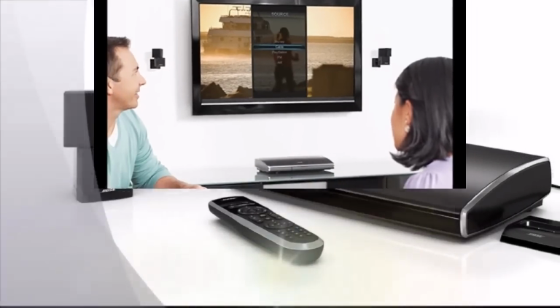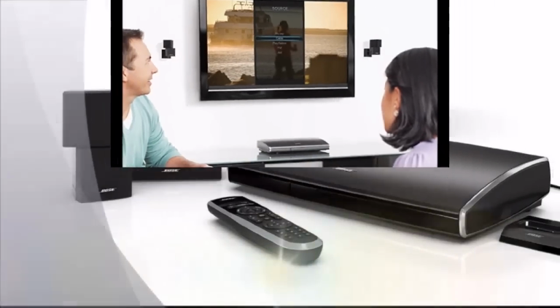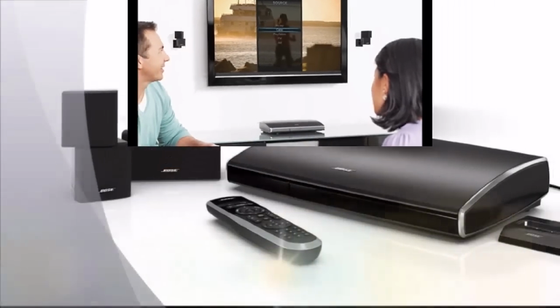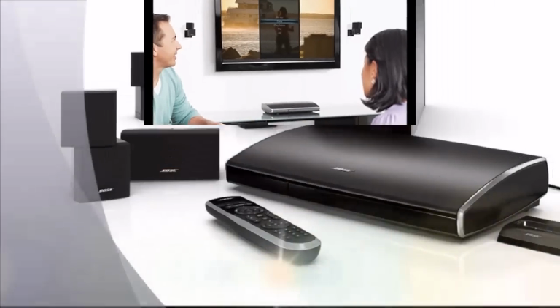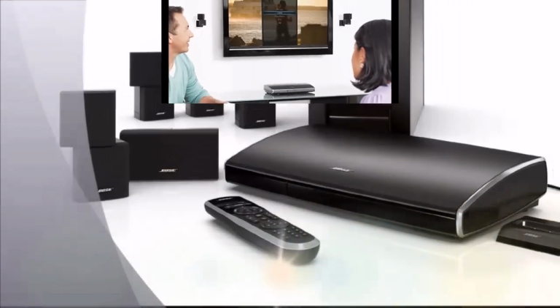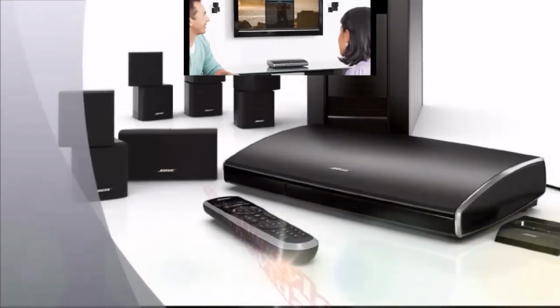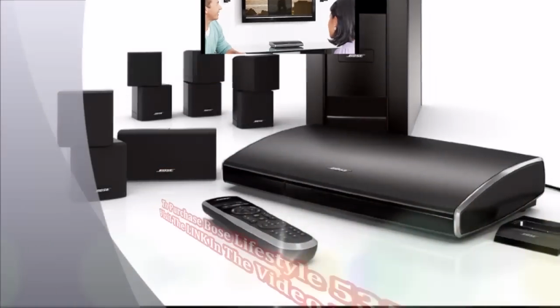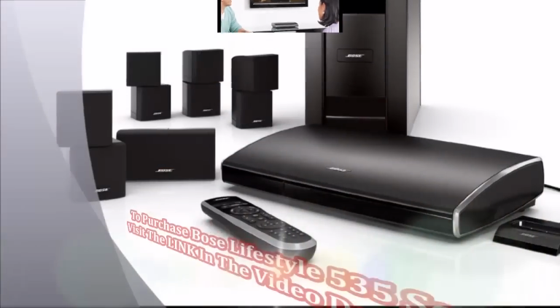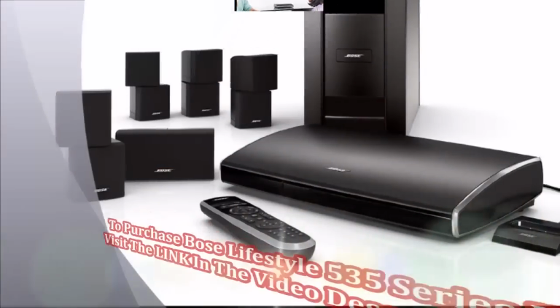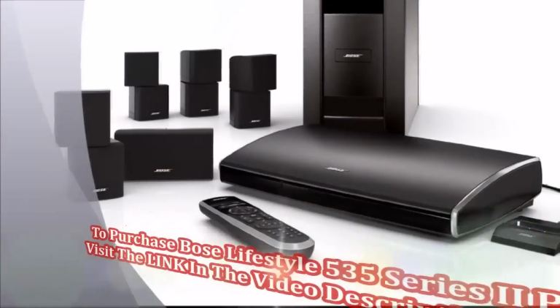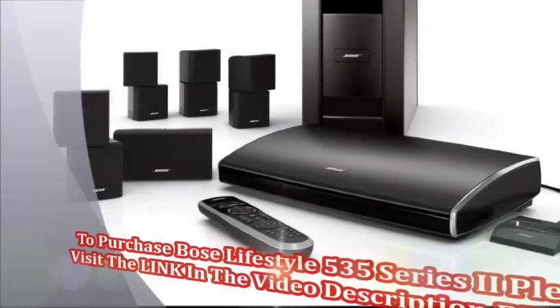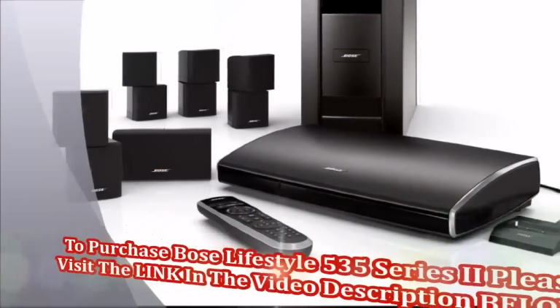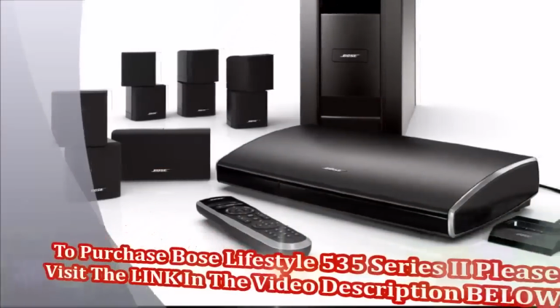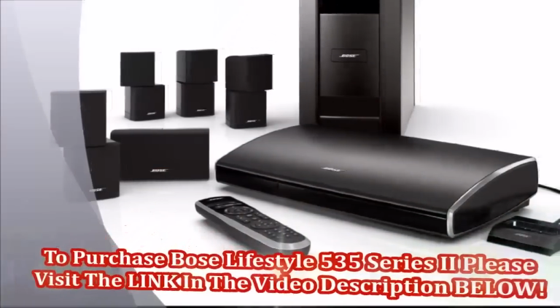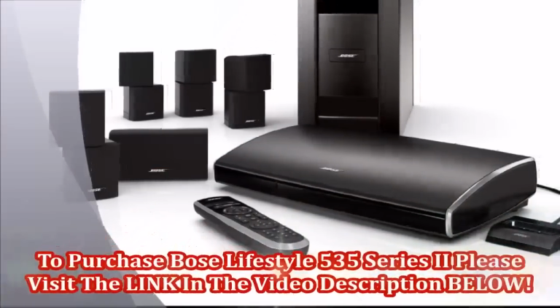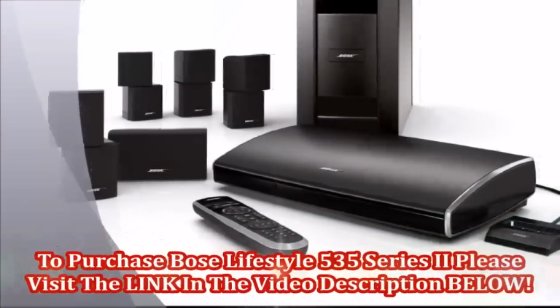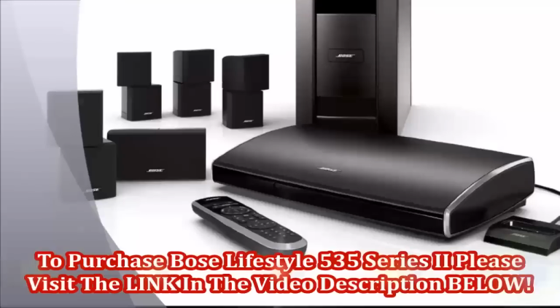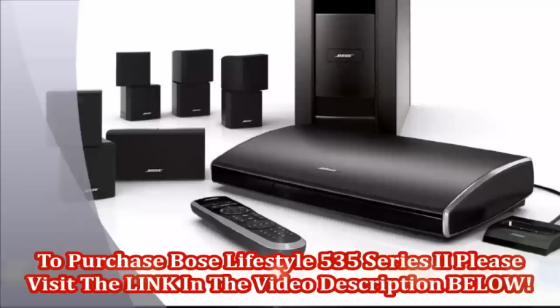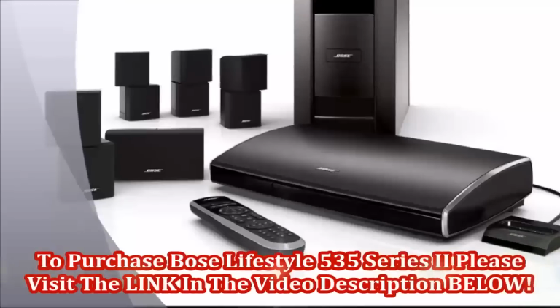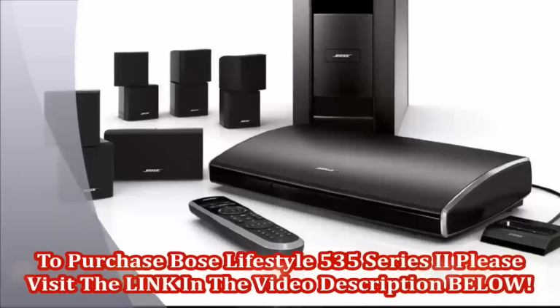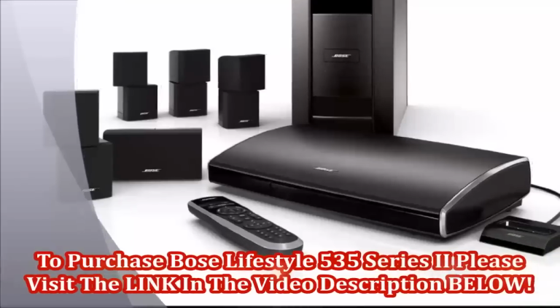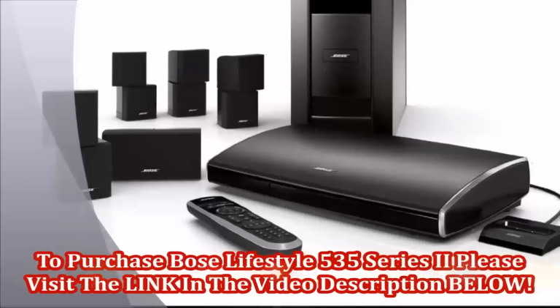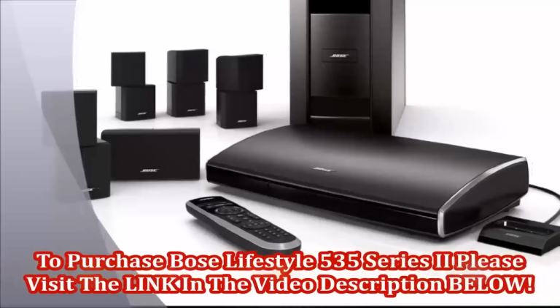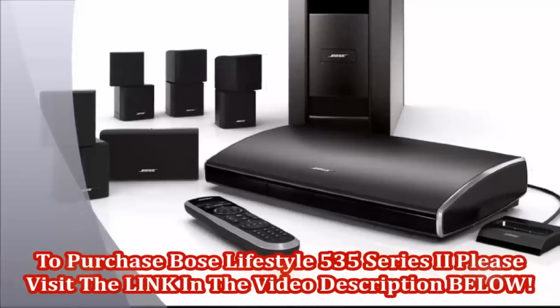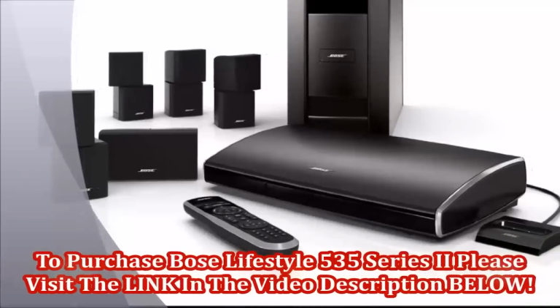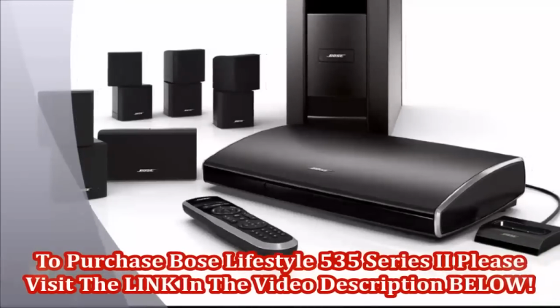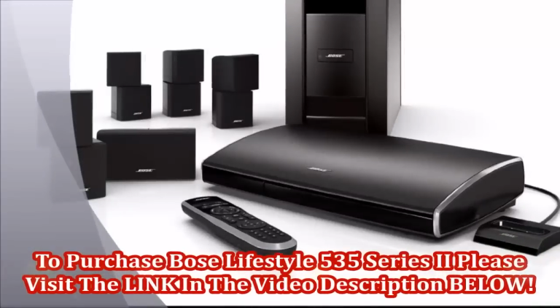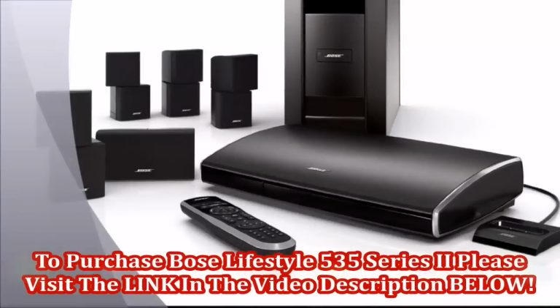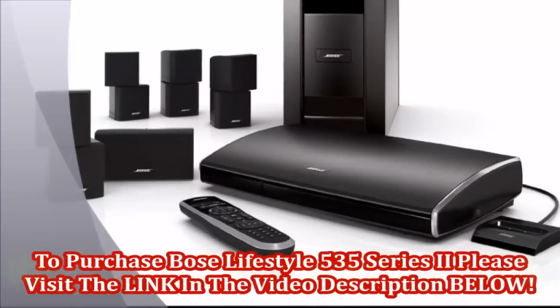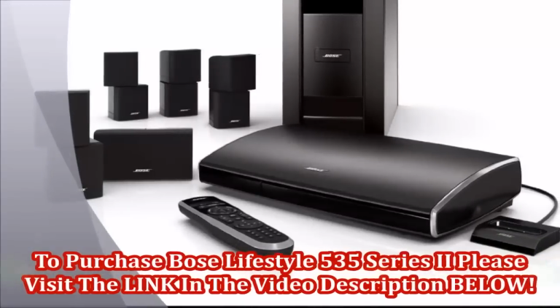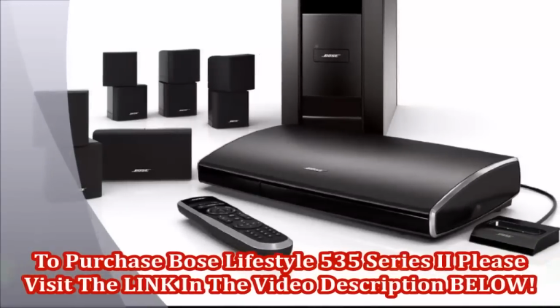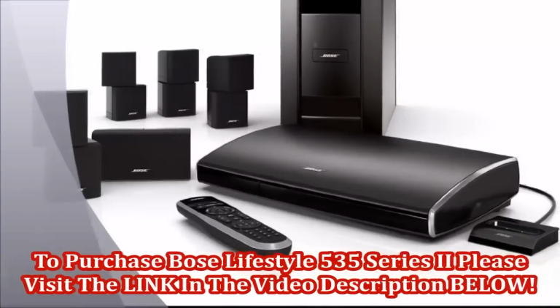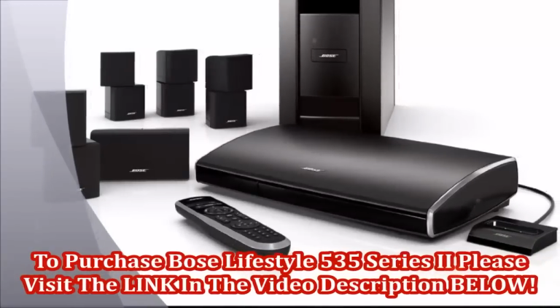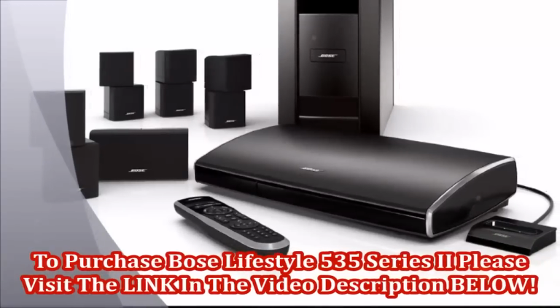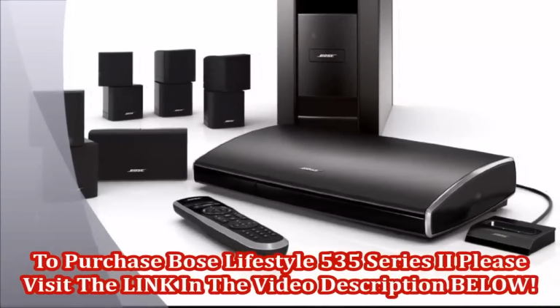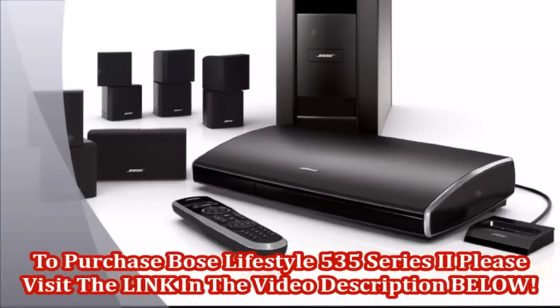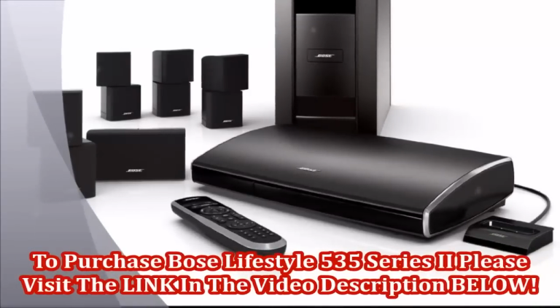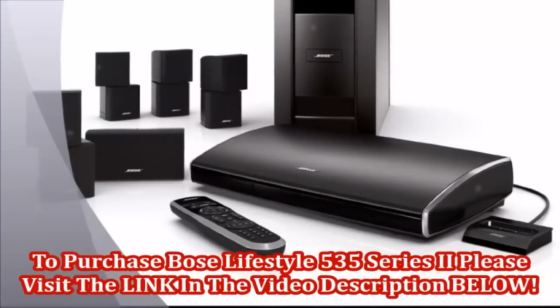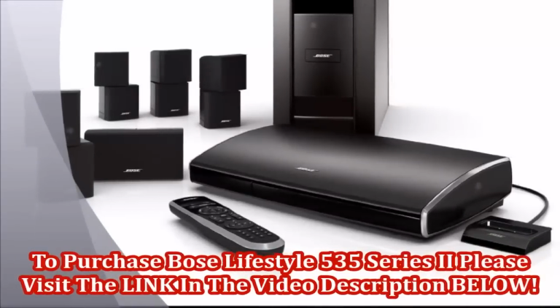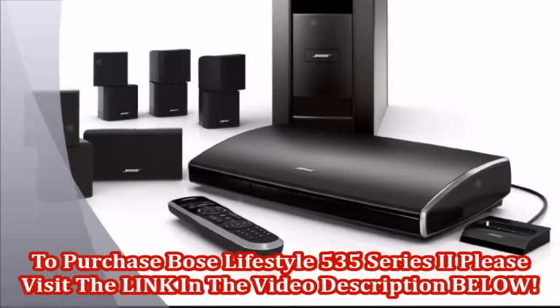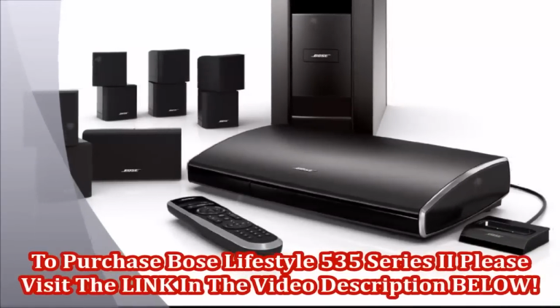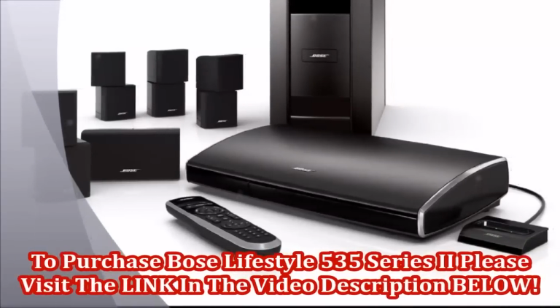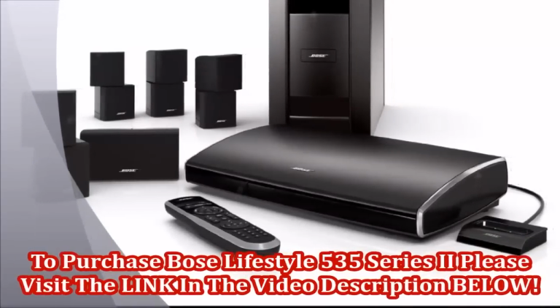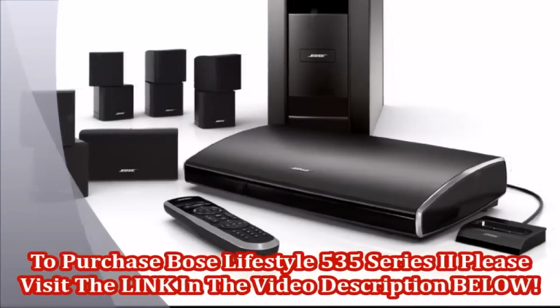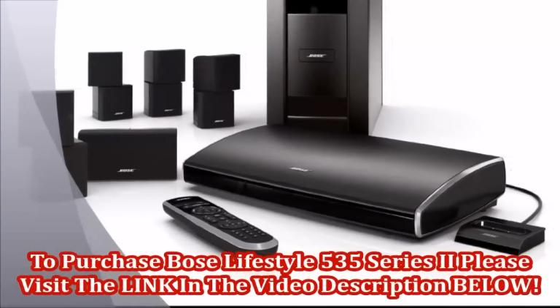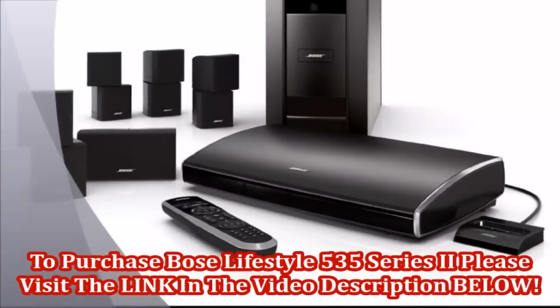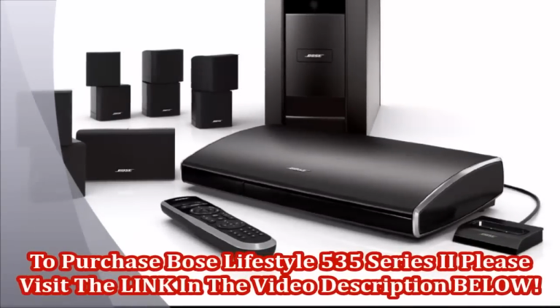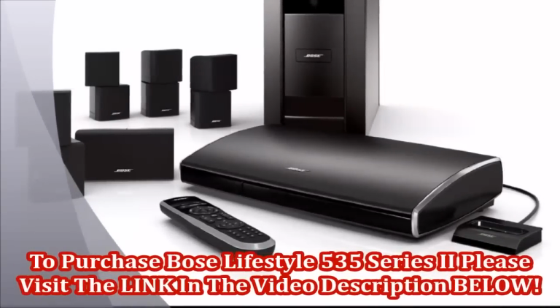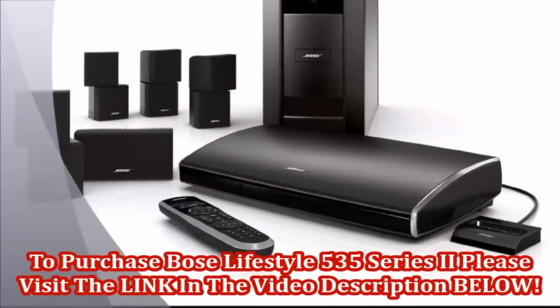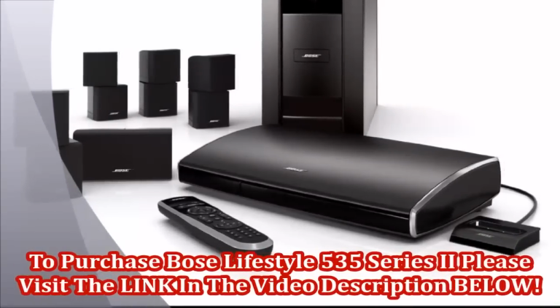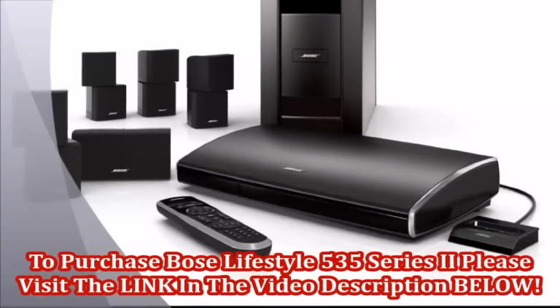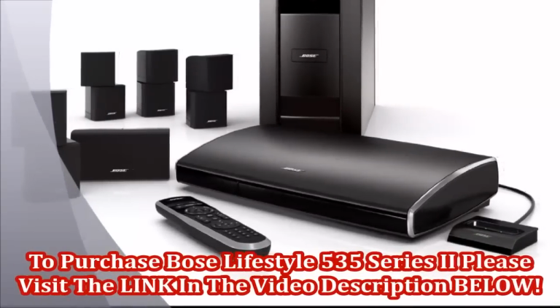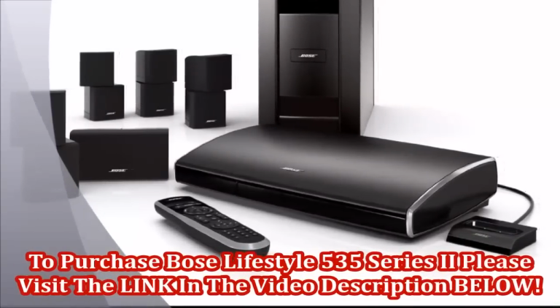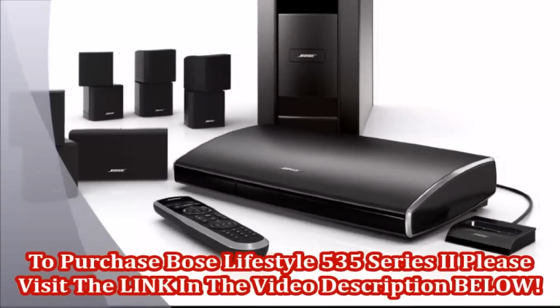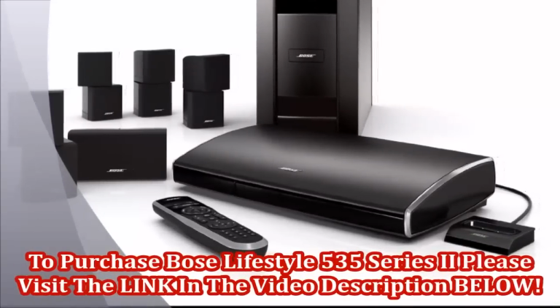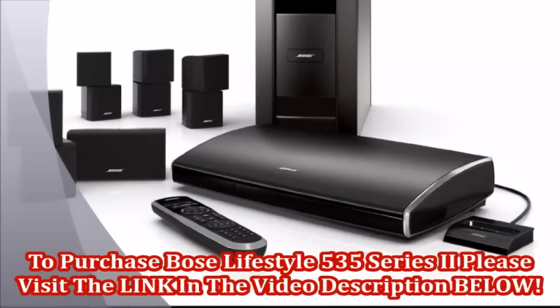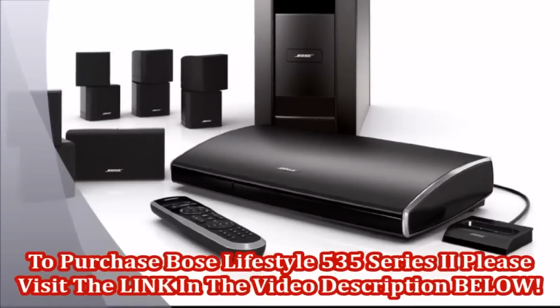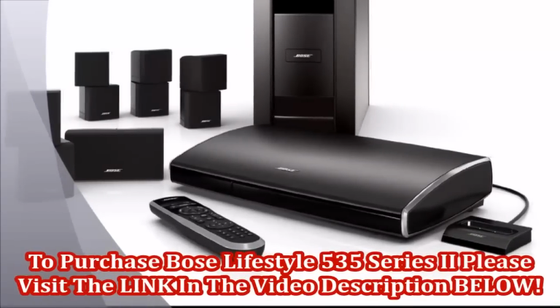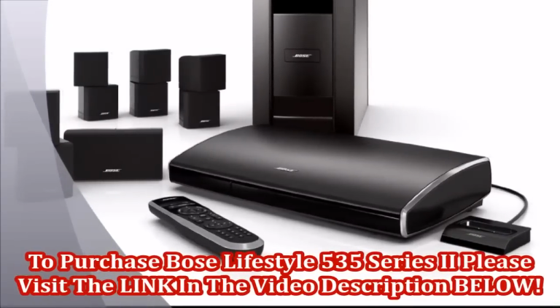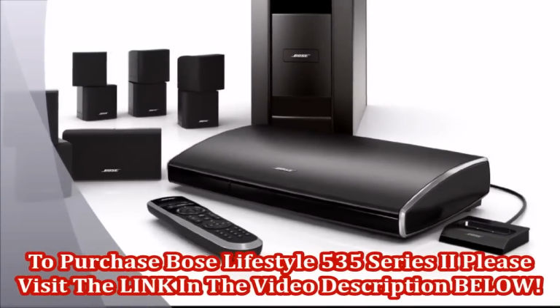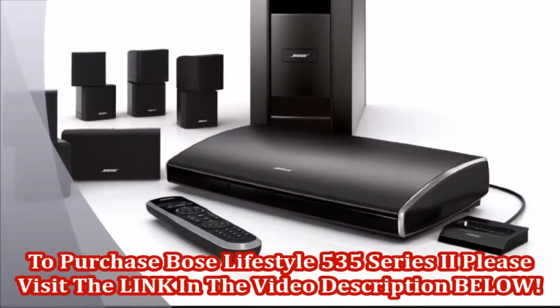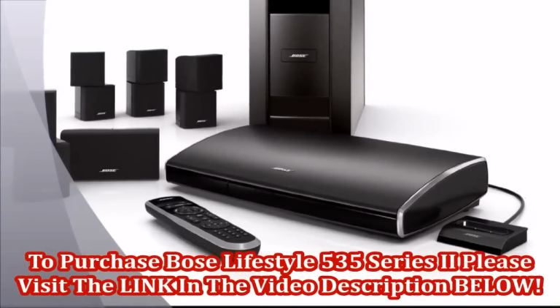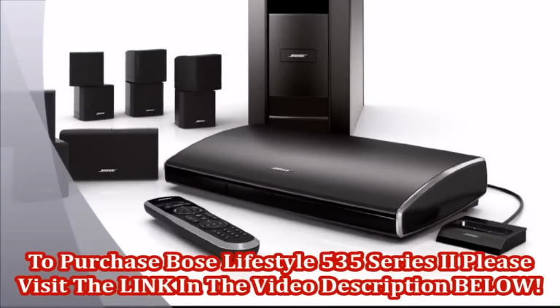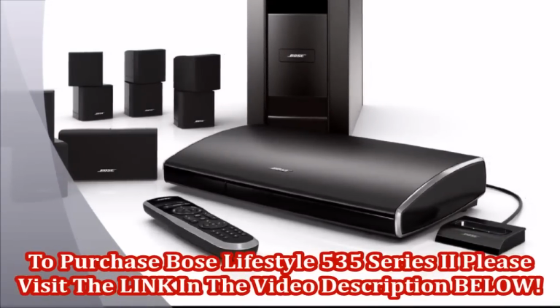To purchase the Bose Lifestyle 535 Series 2, please visit the link in the video description below.